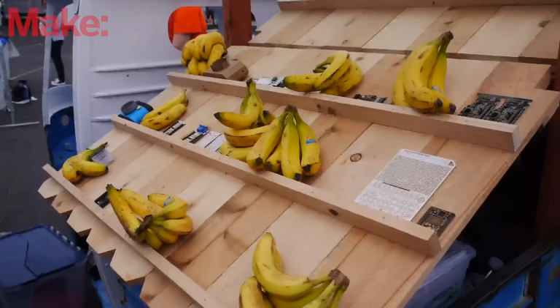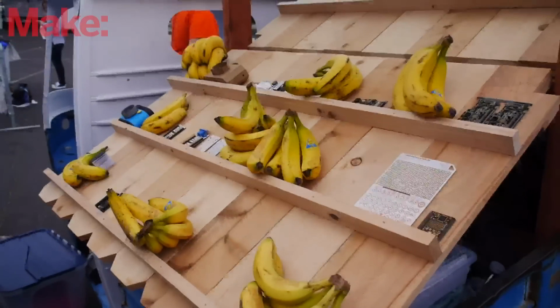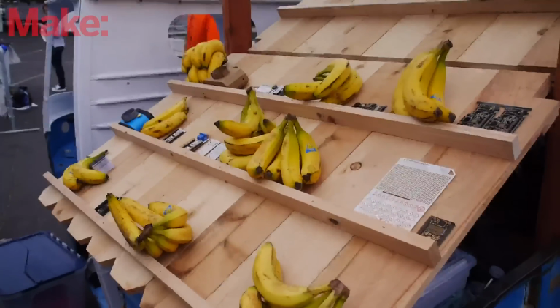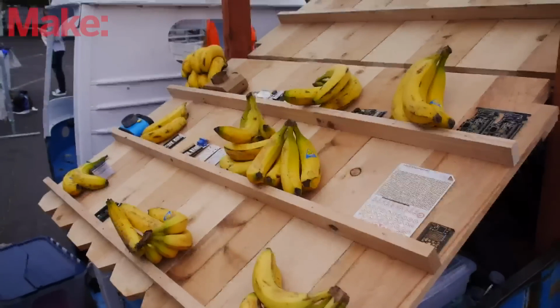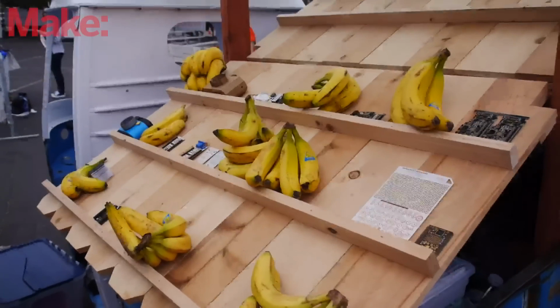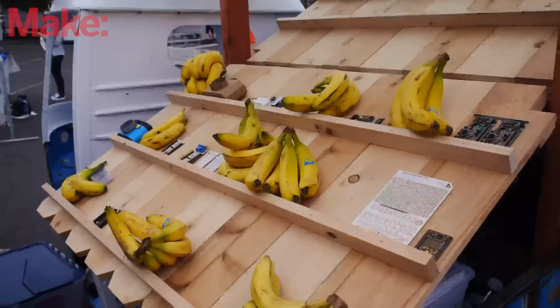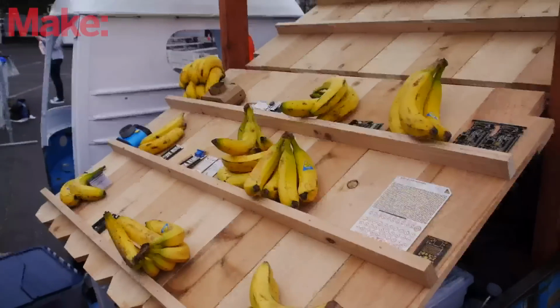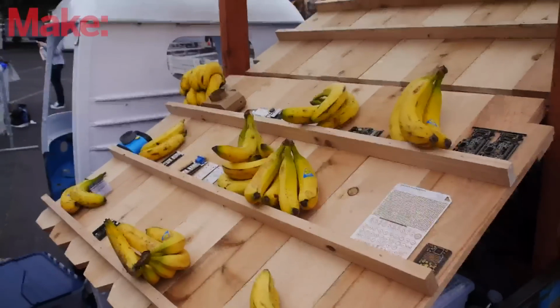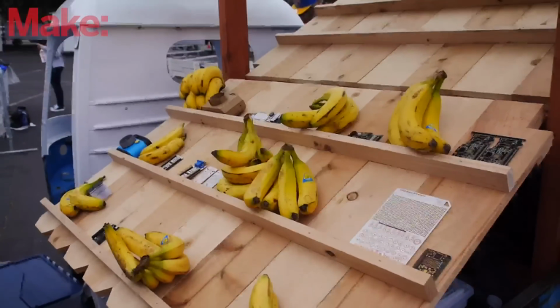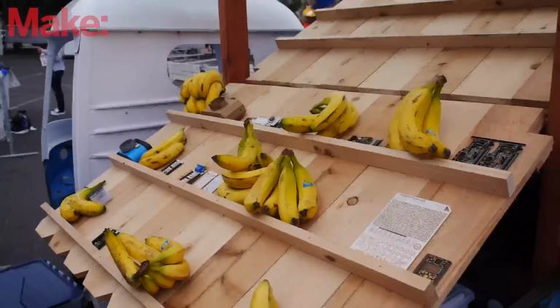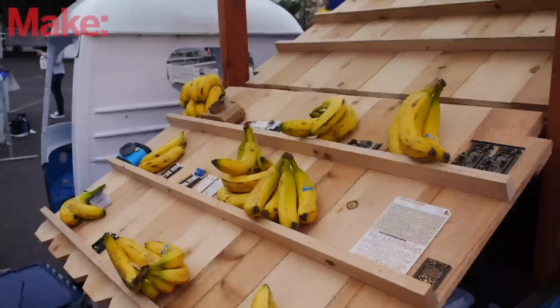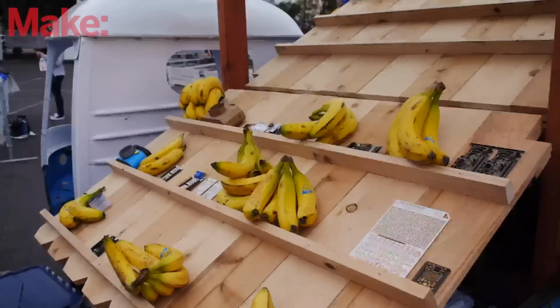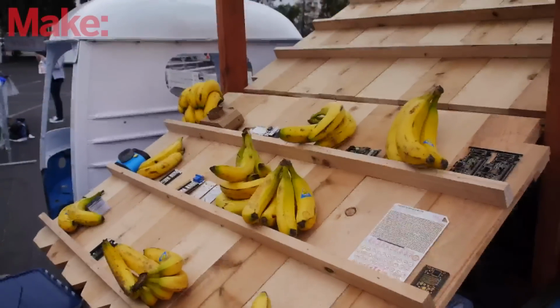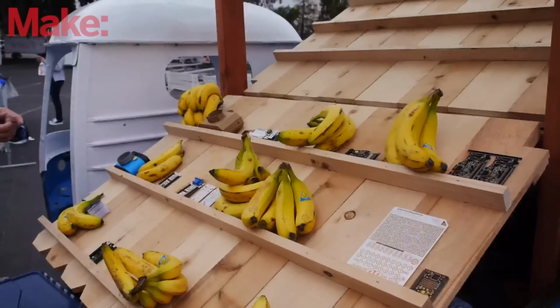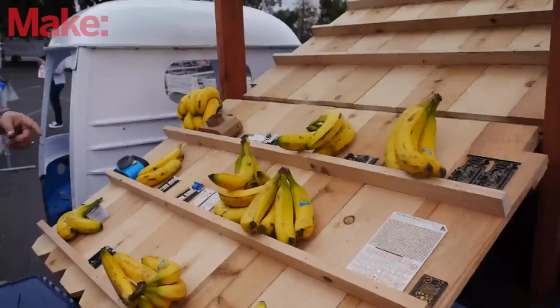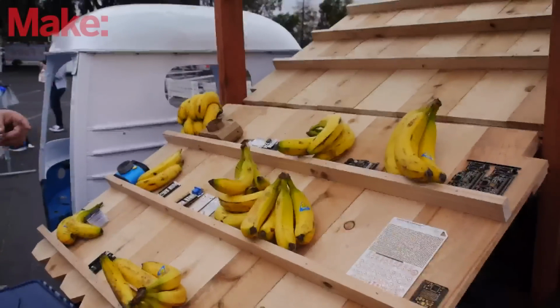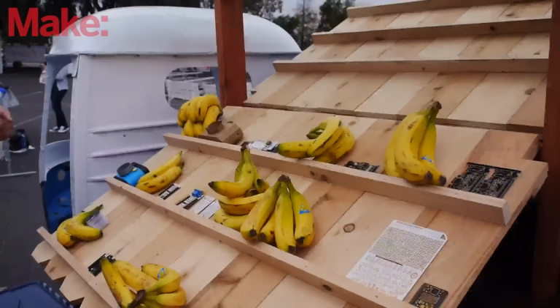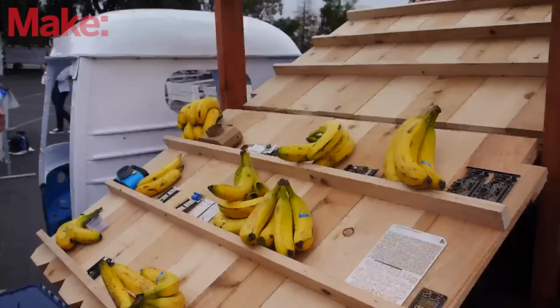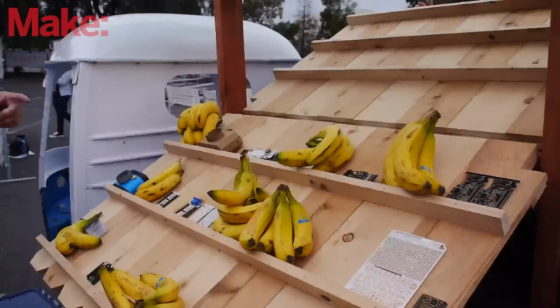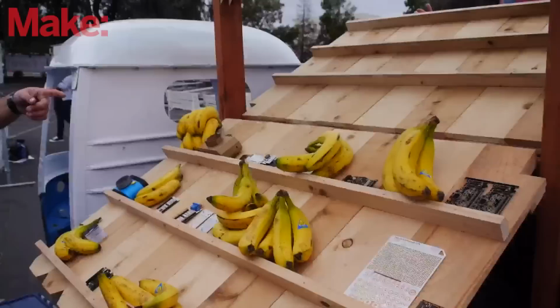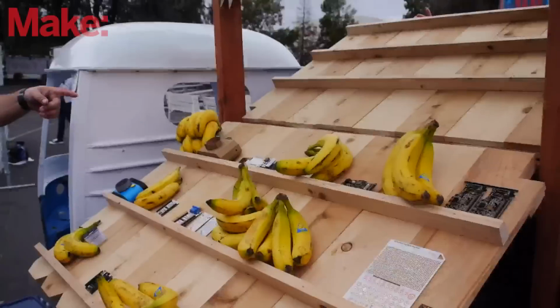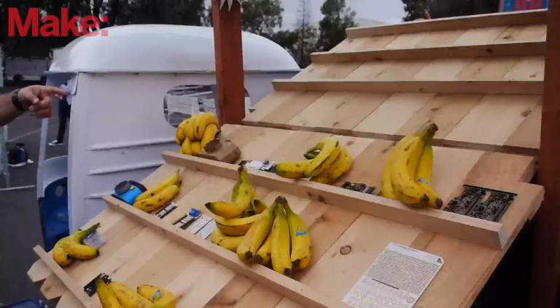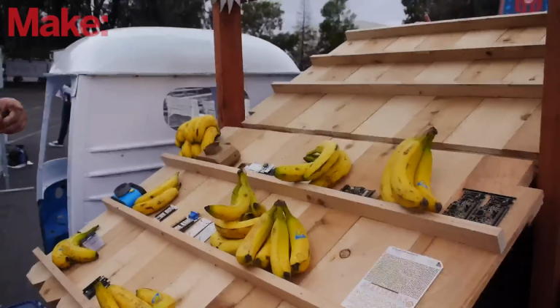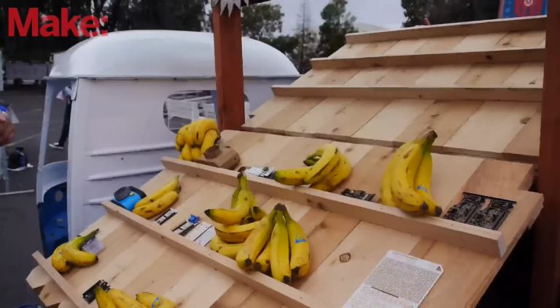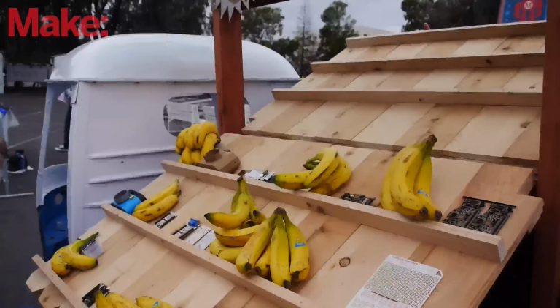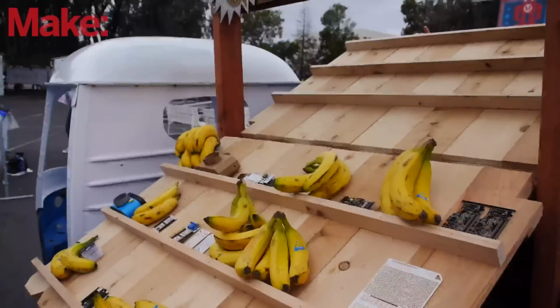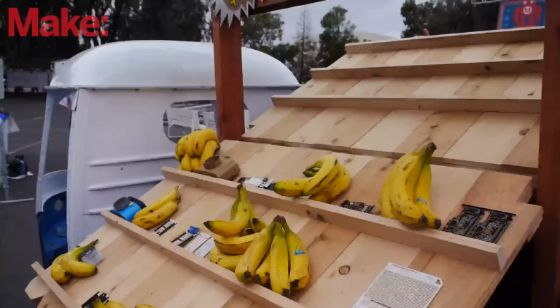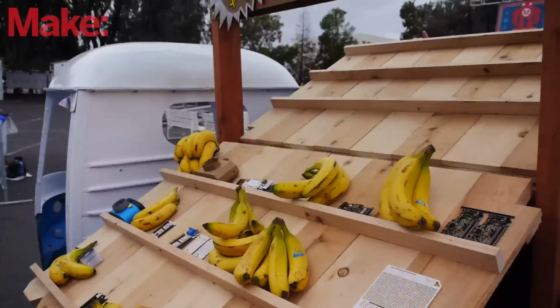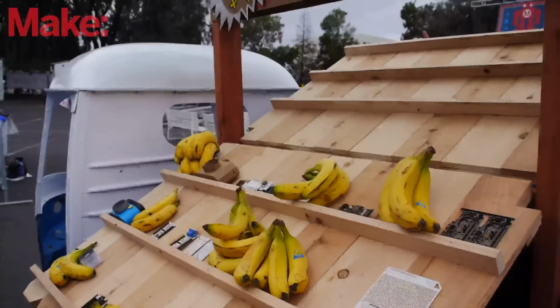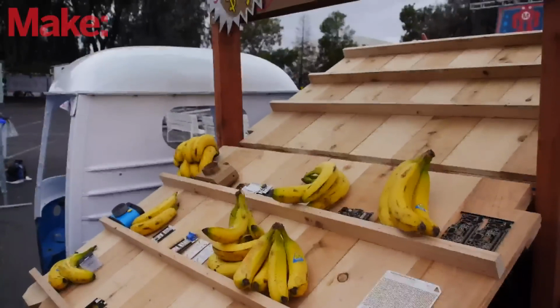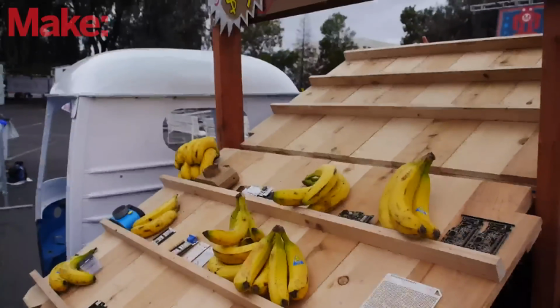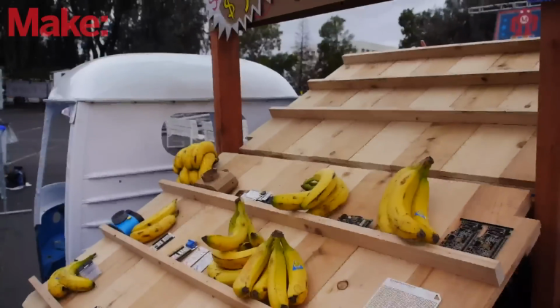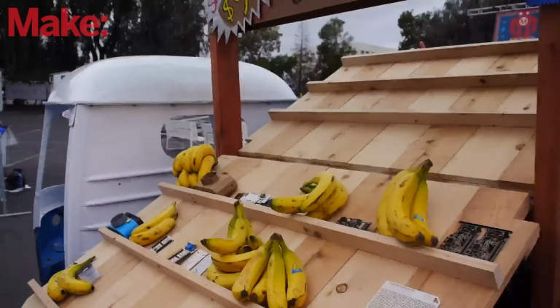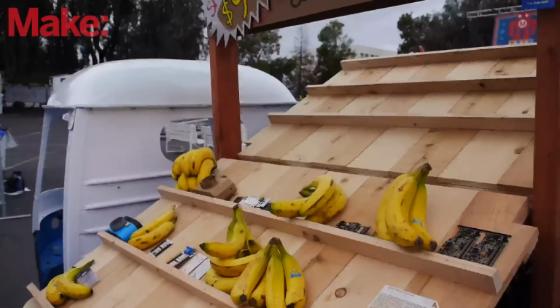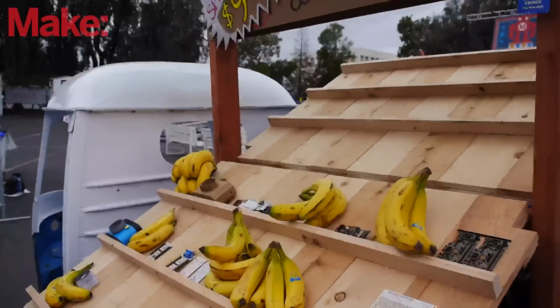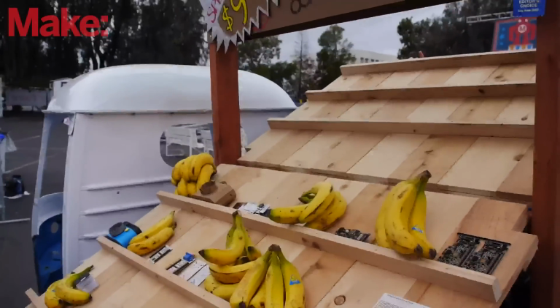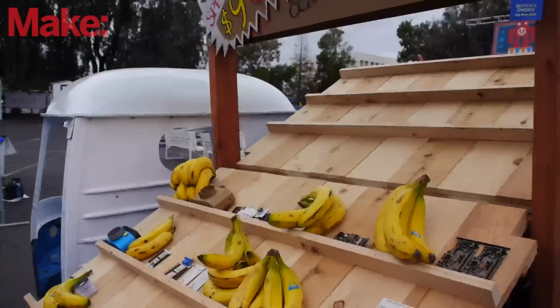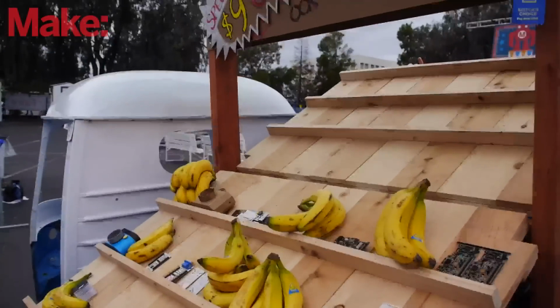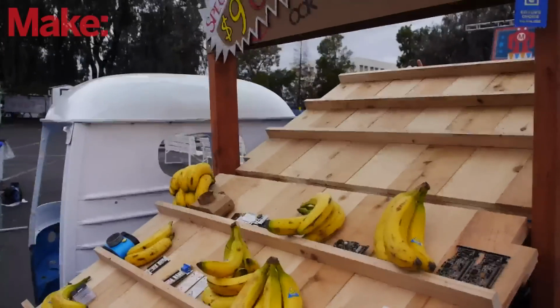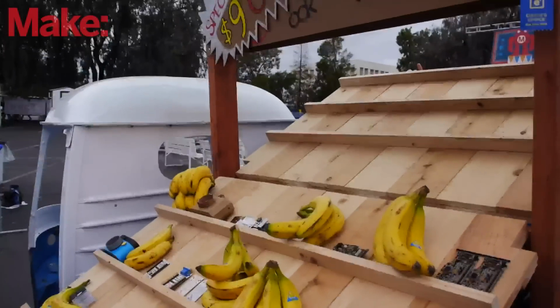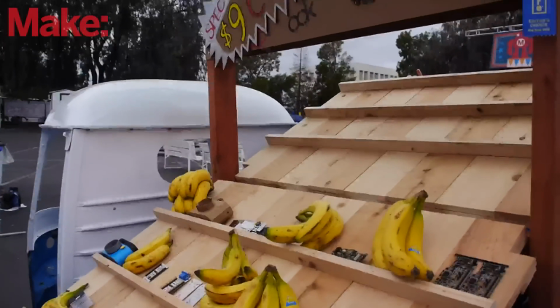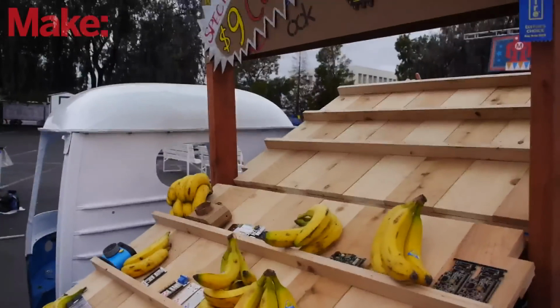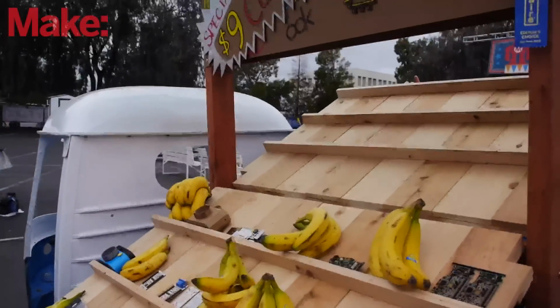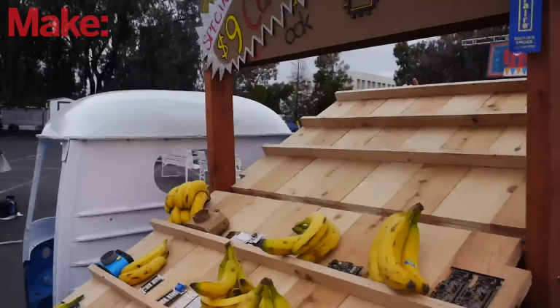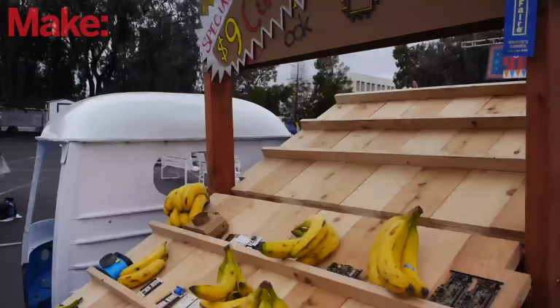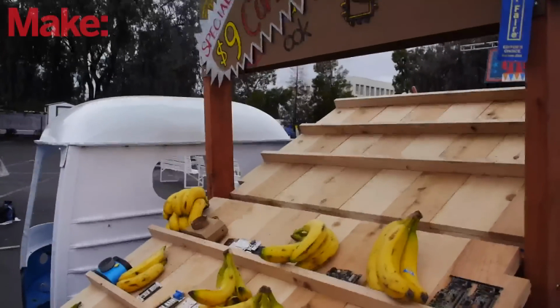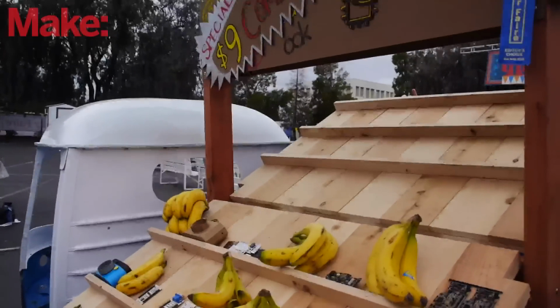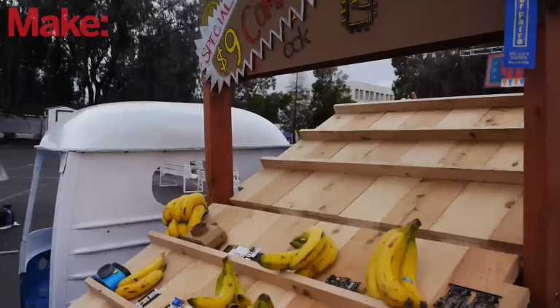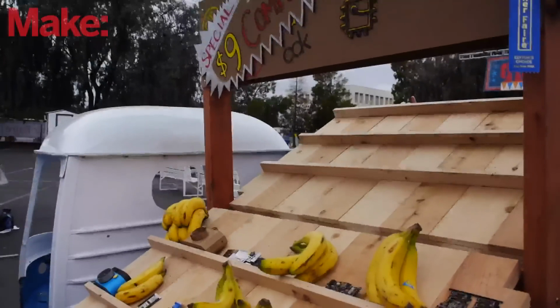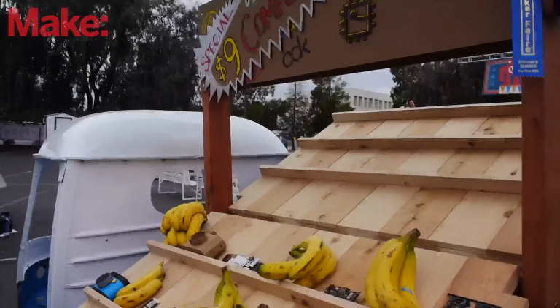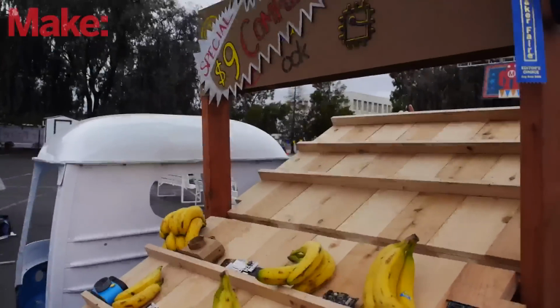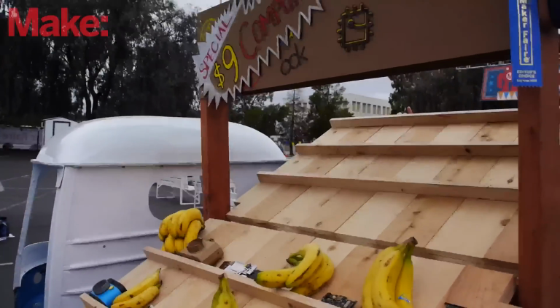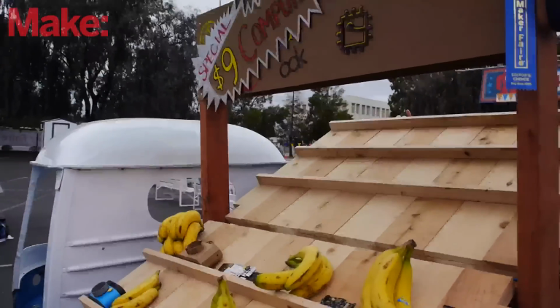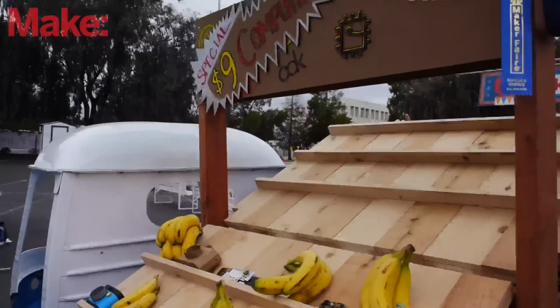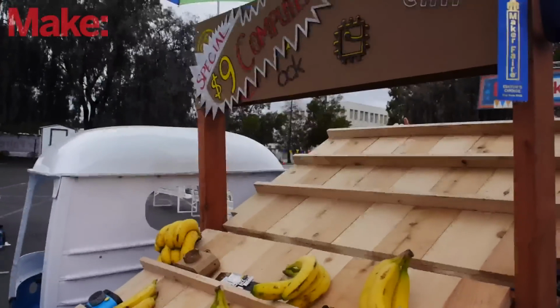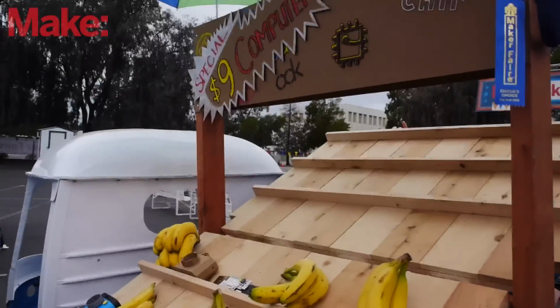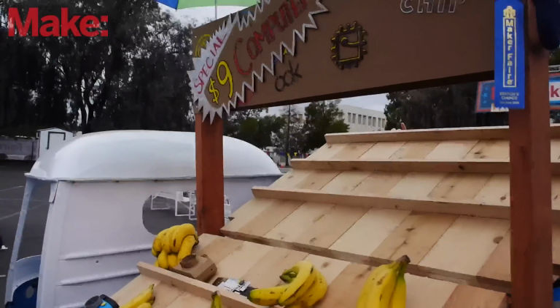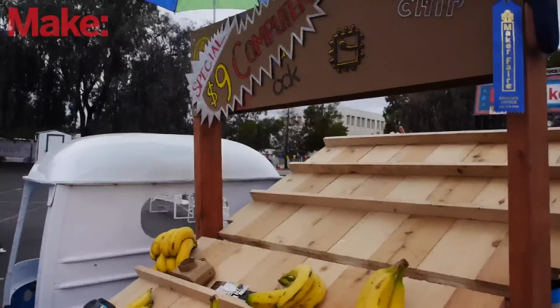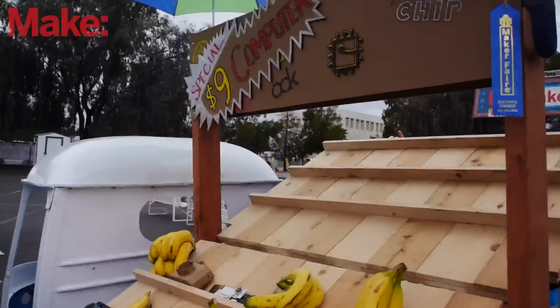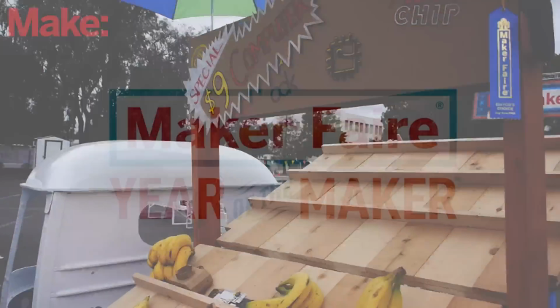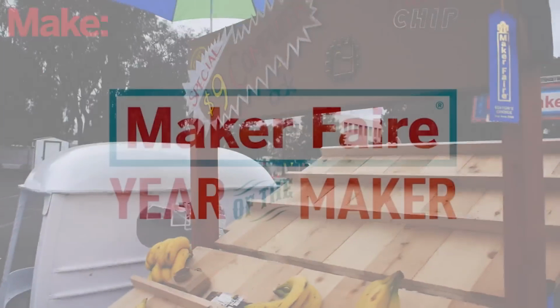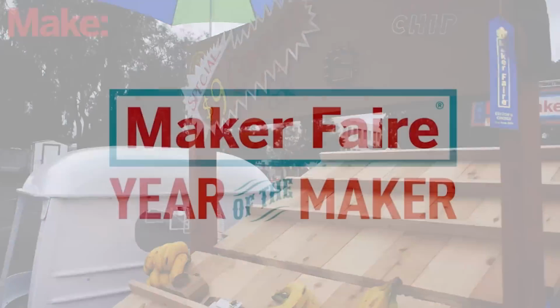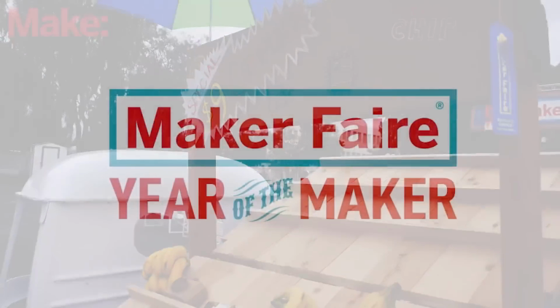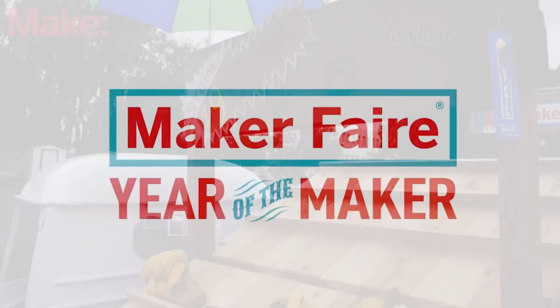Alright, we love bananas. Bananas are for scale so that you know how tiny Chip is. Bananas are also full of potassium and good for you.